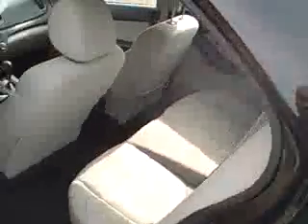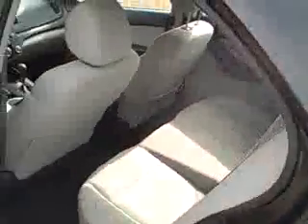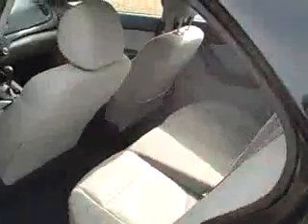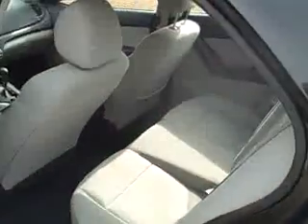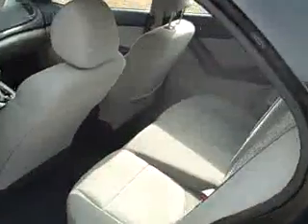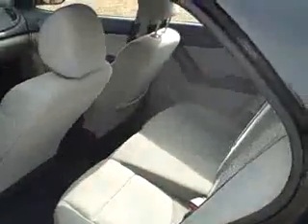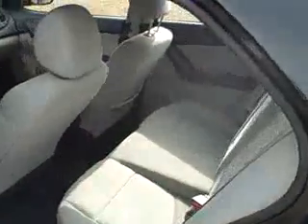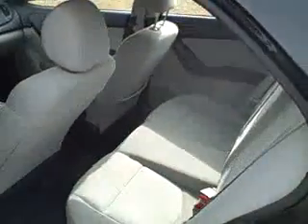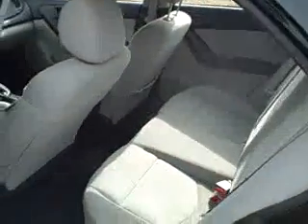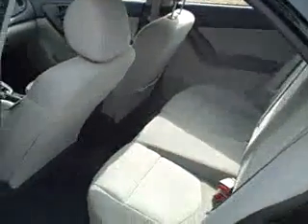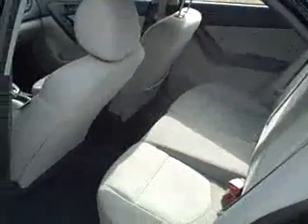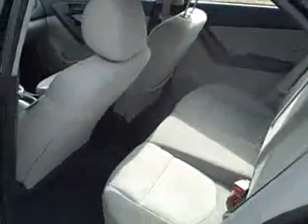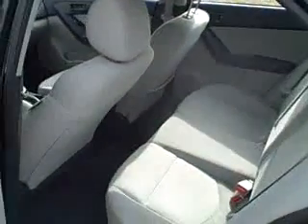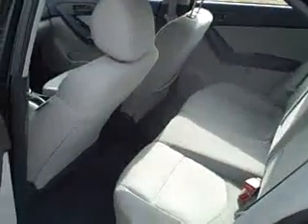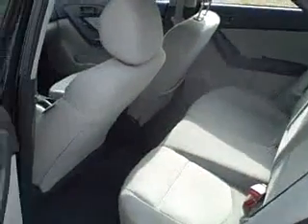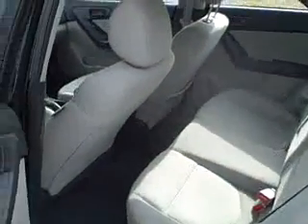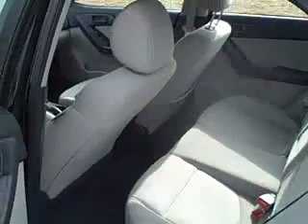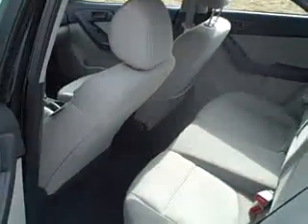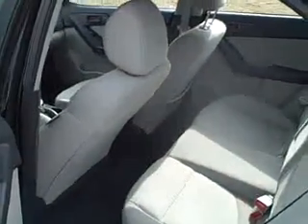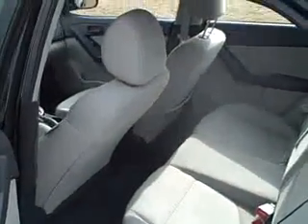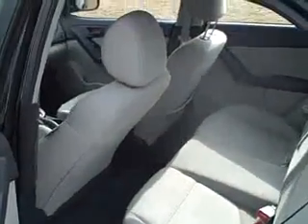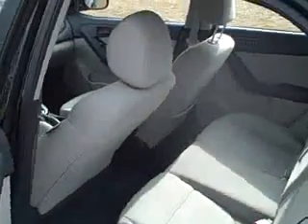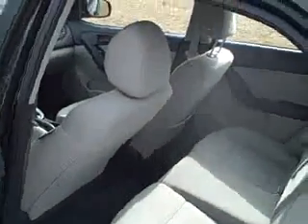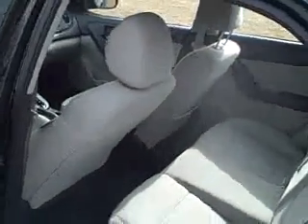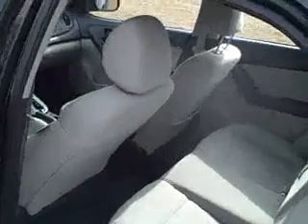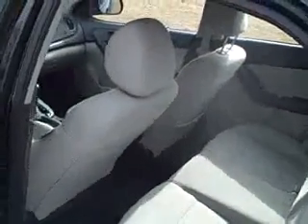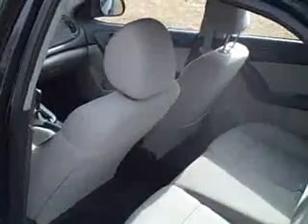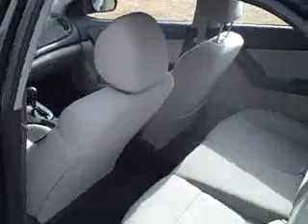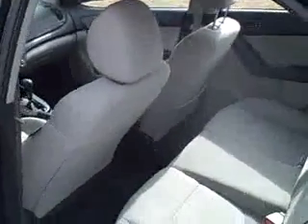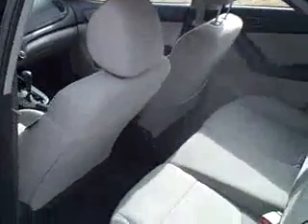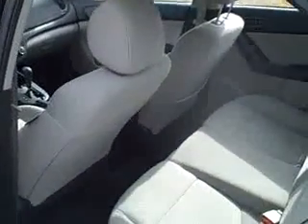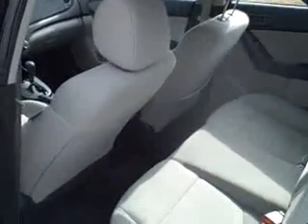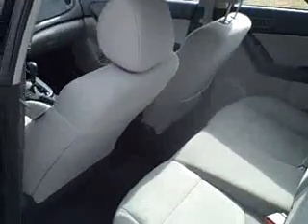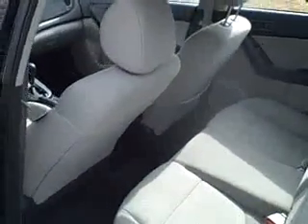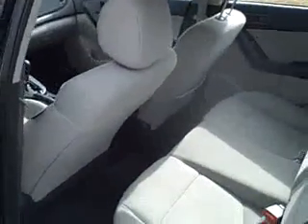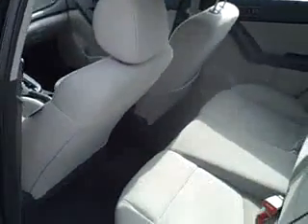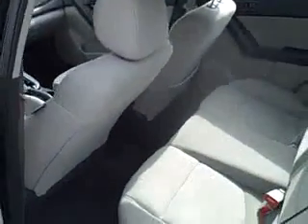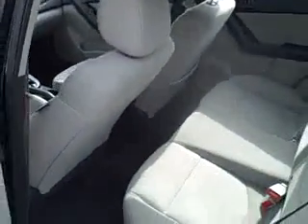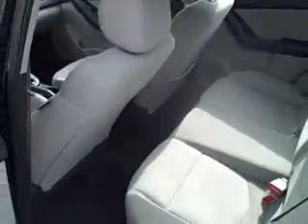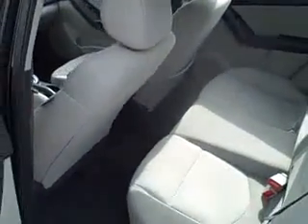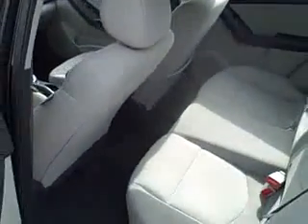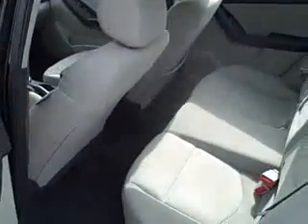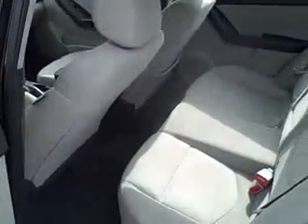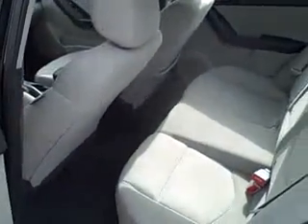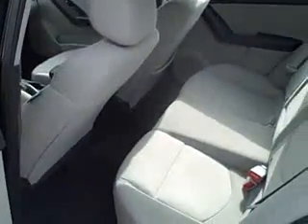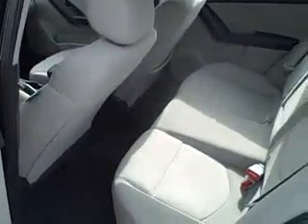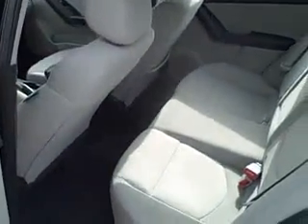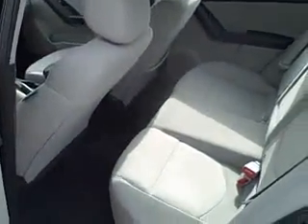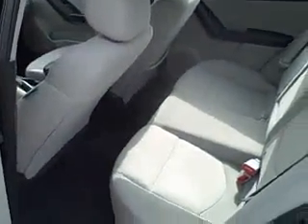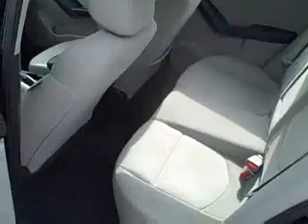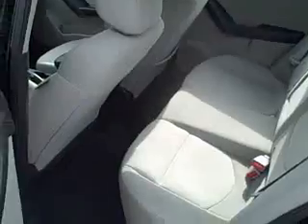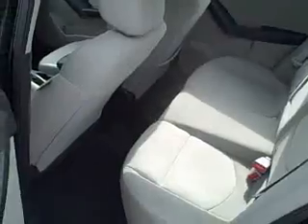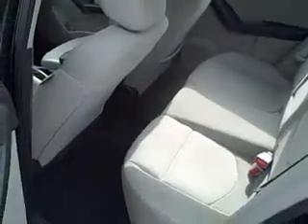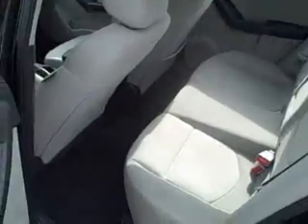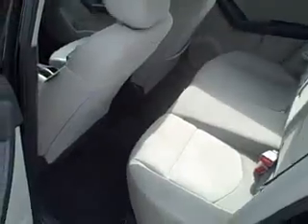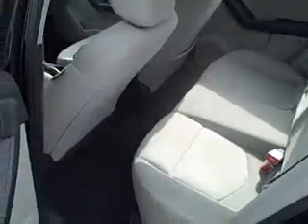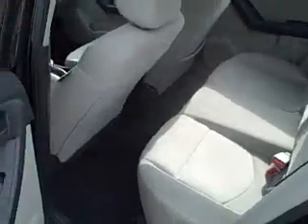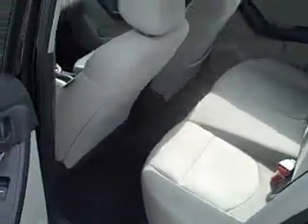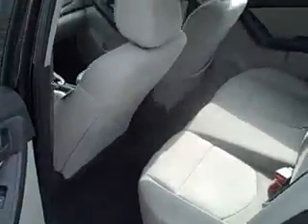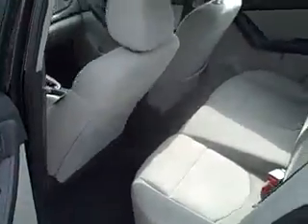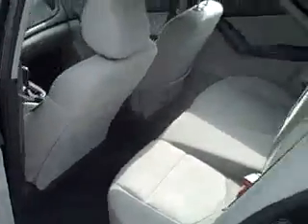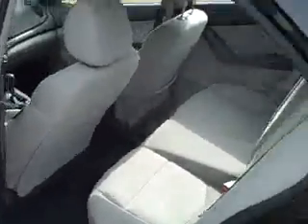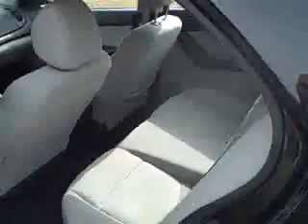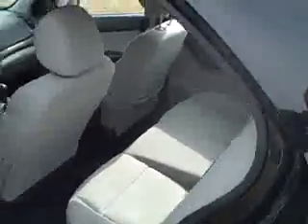Back seat is well taken care of — no tears, holes, rips, anything like that. Plenty of room back there.